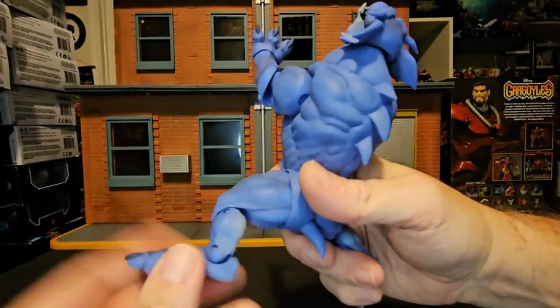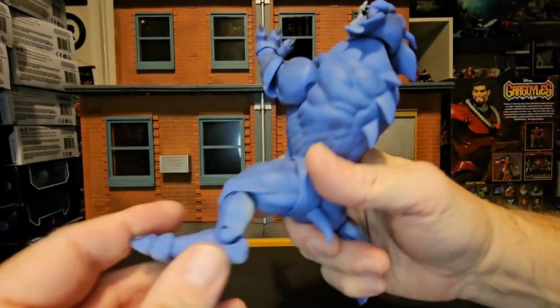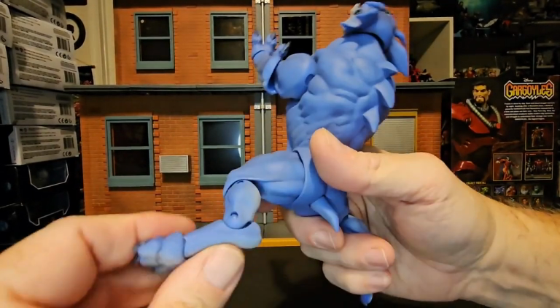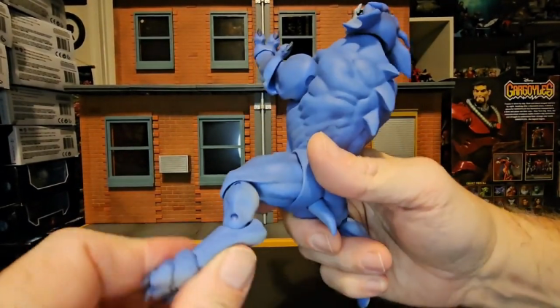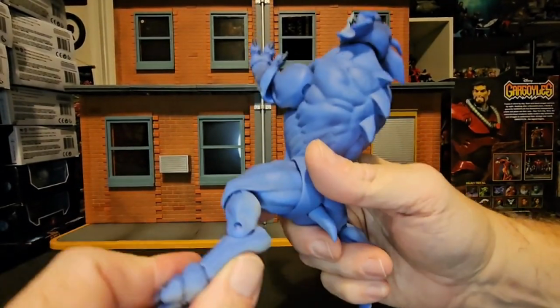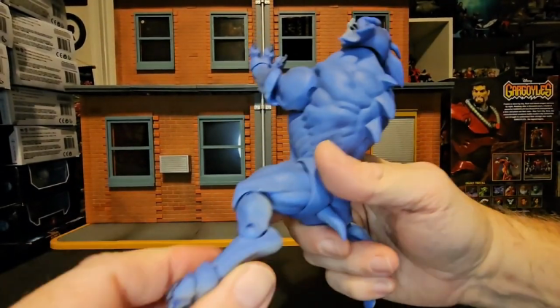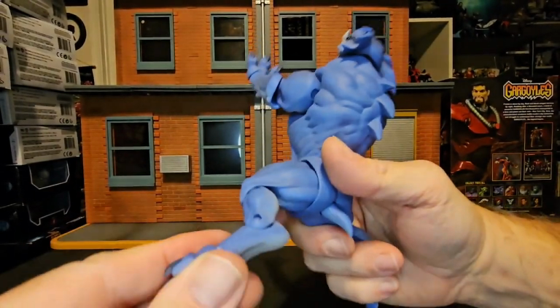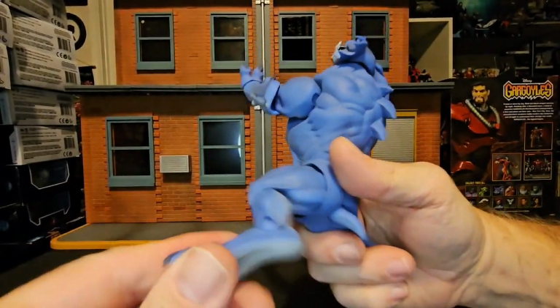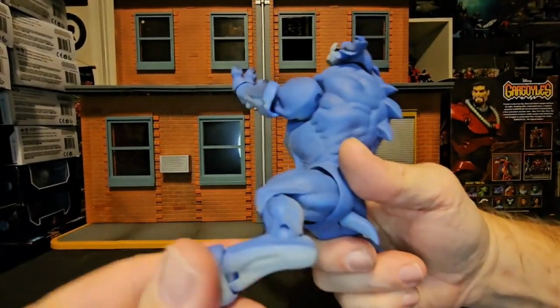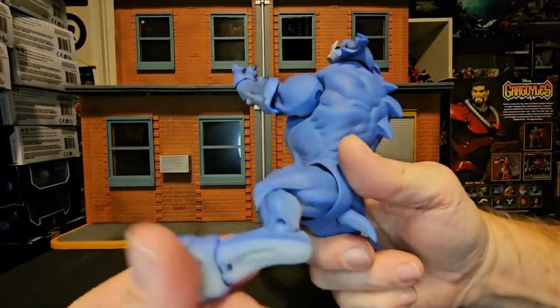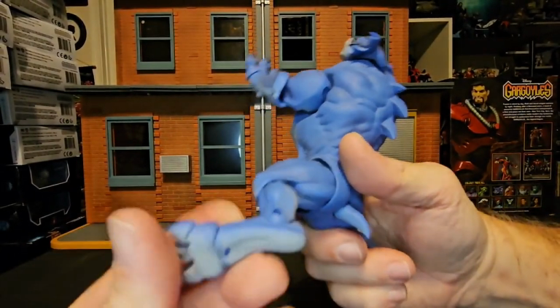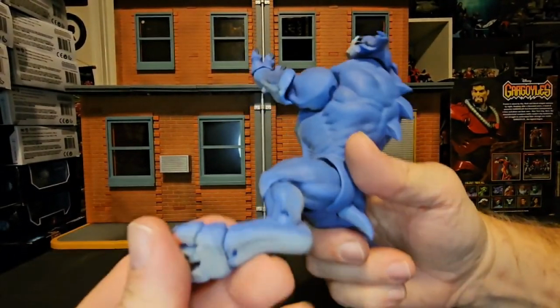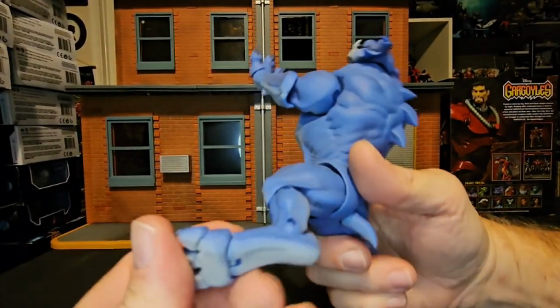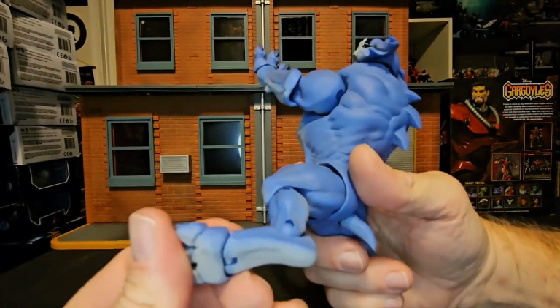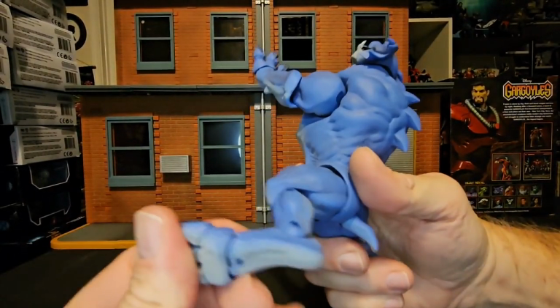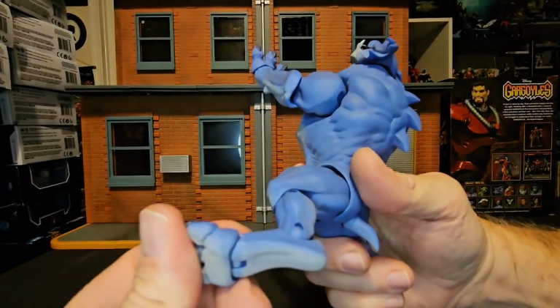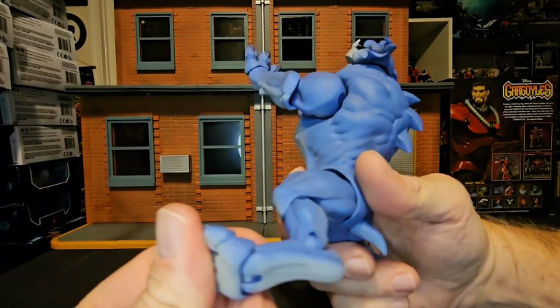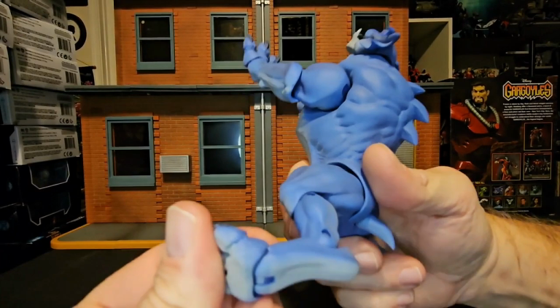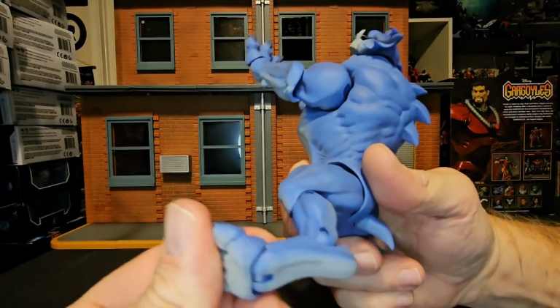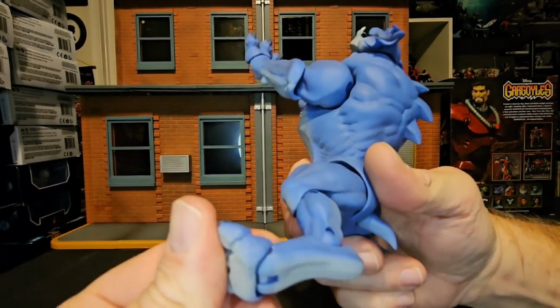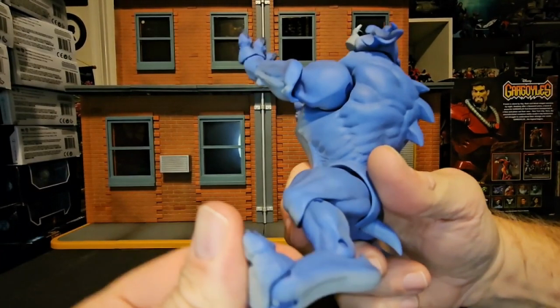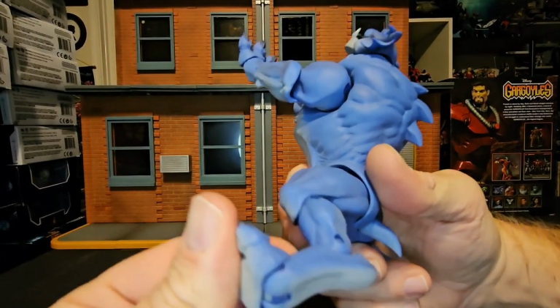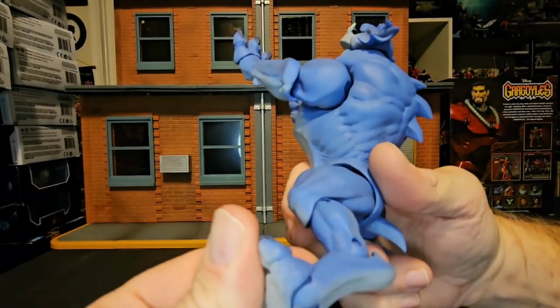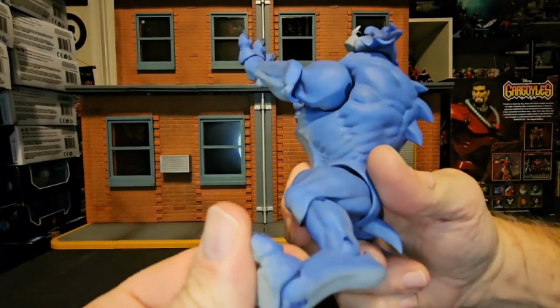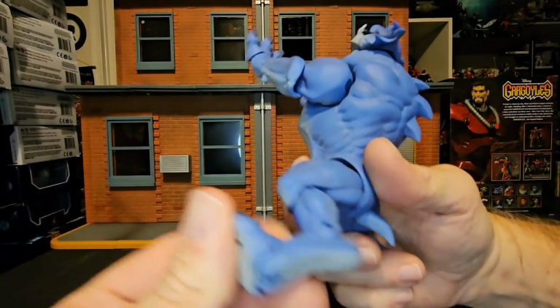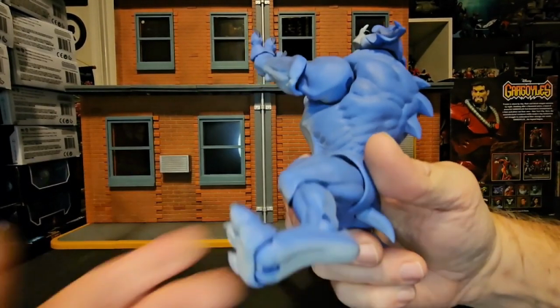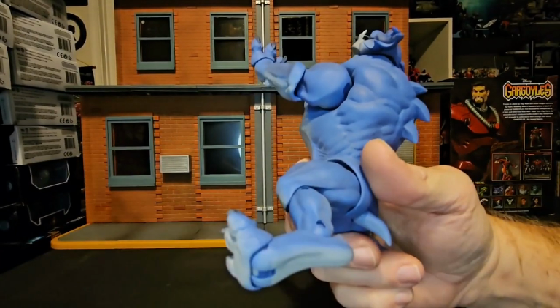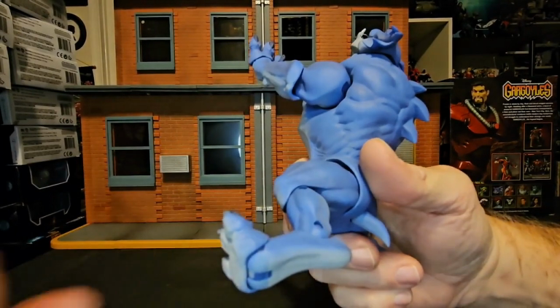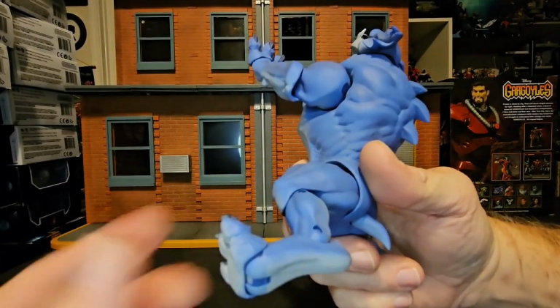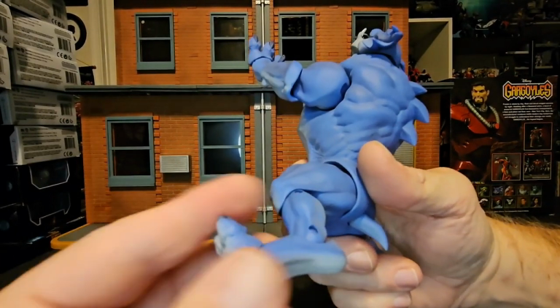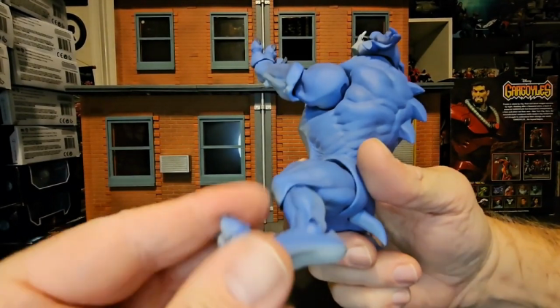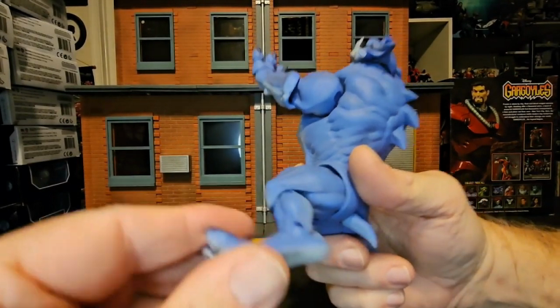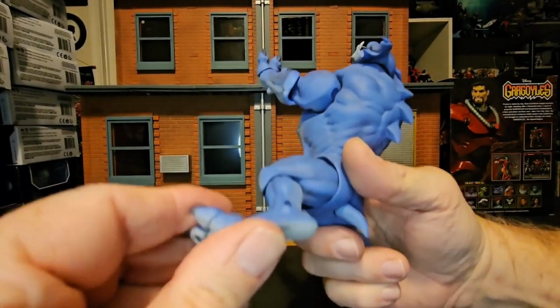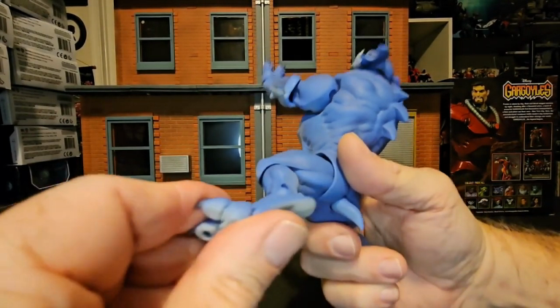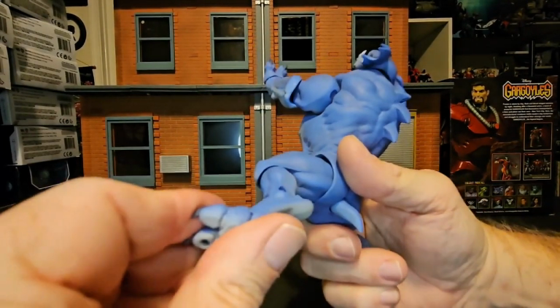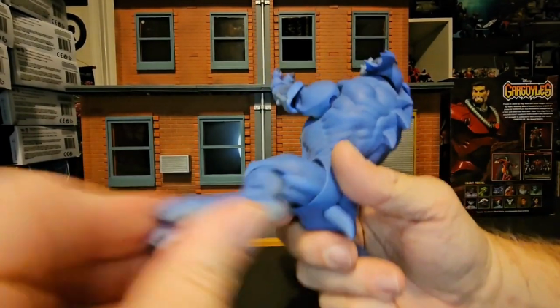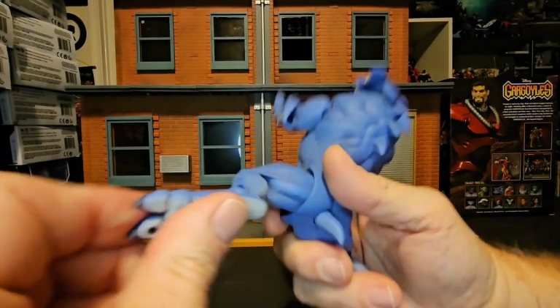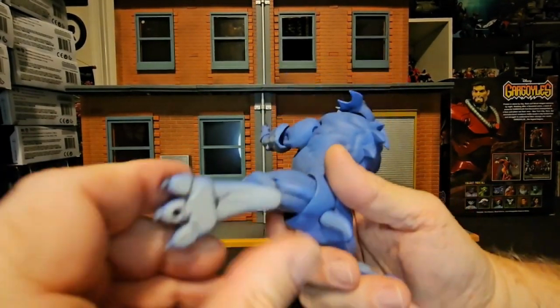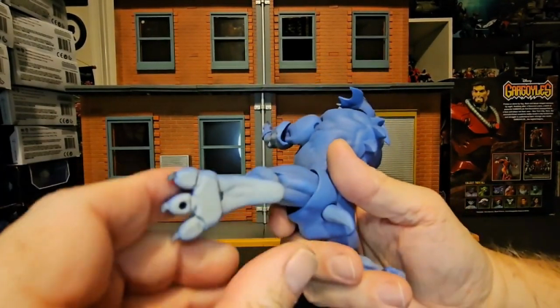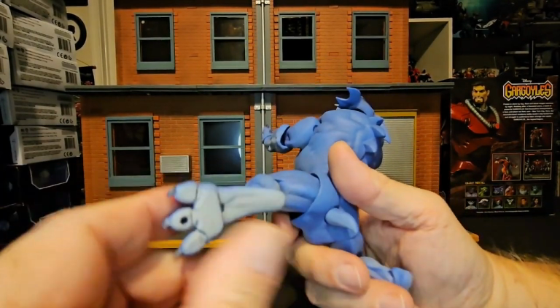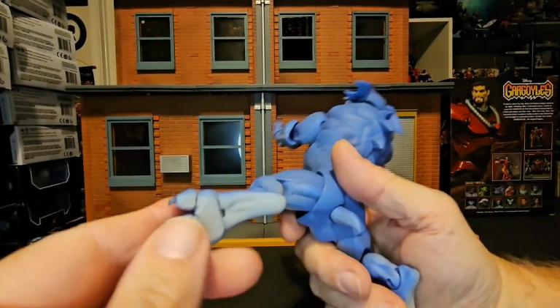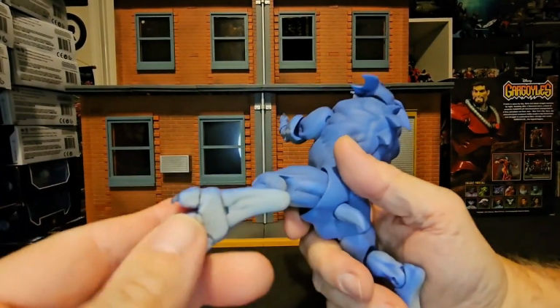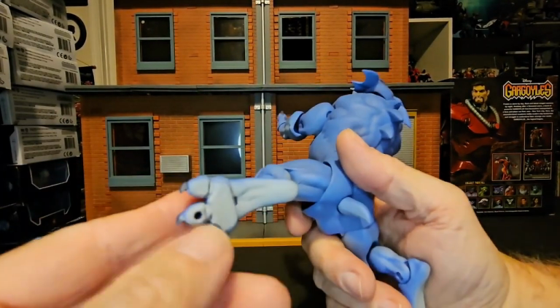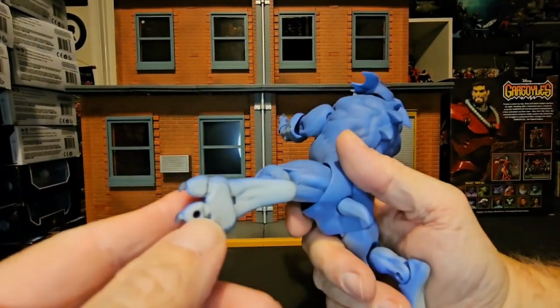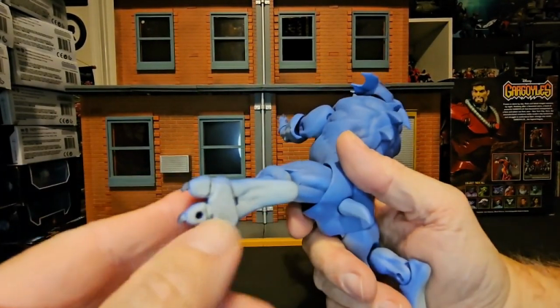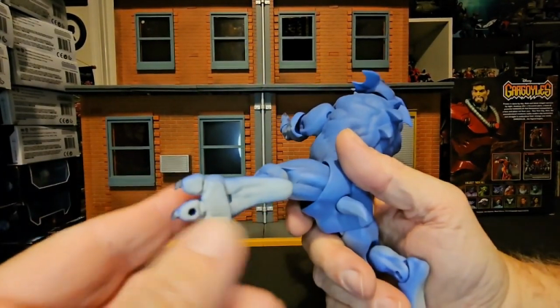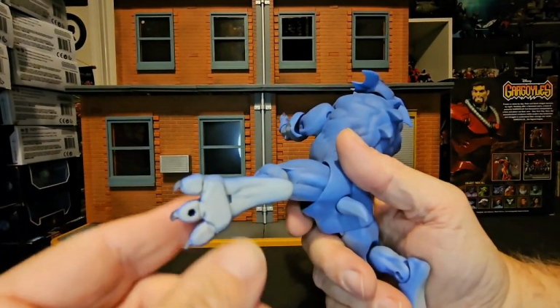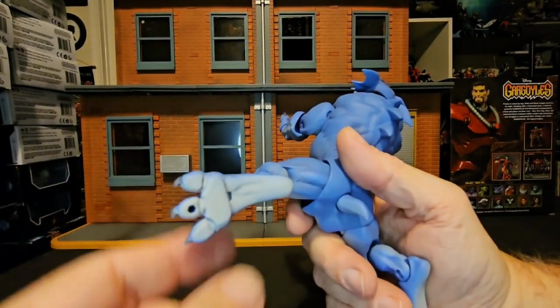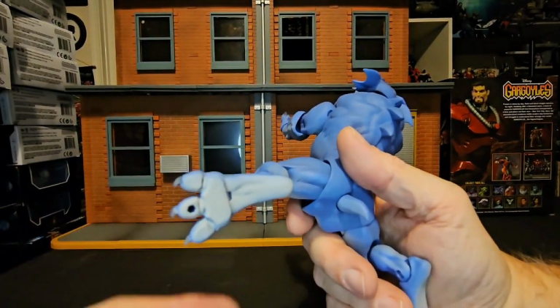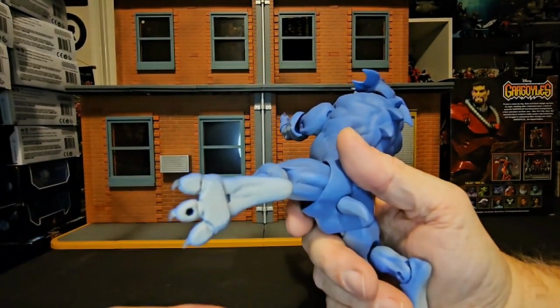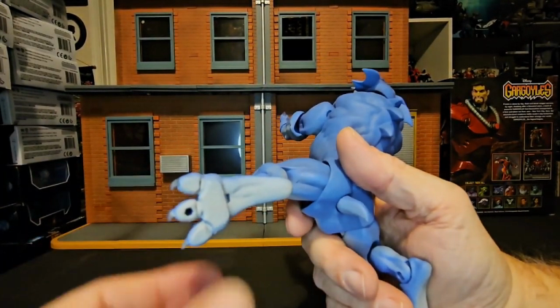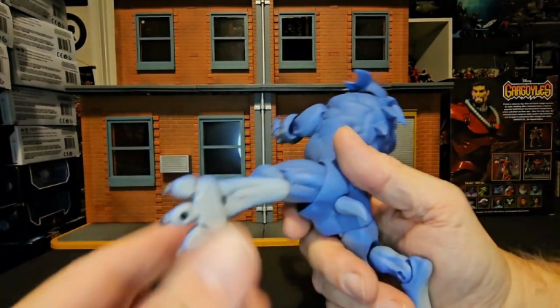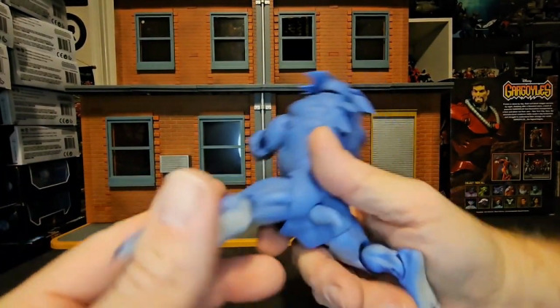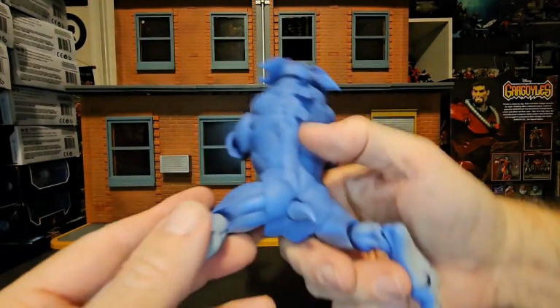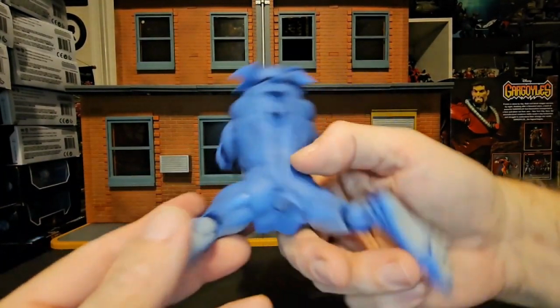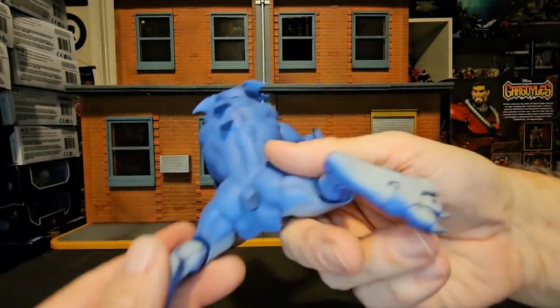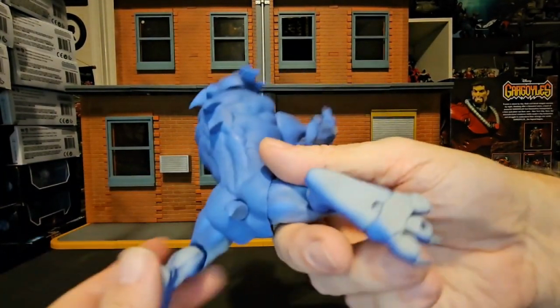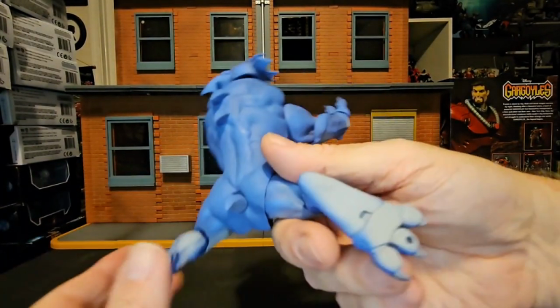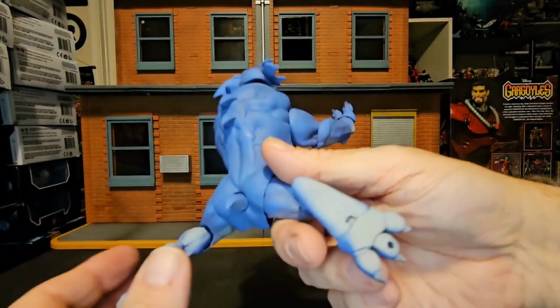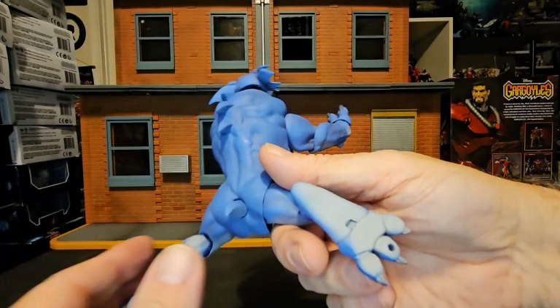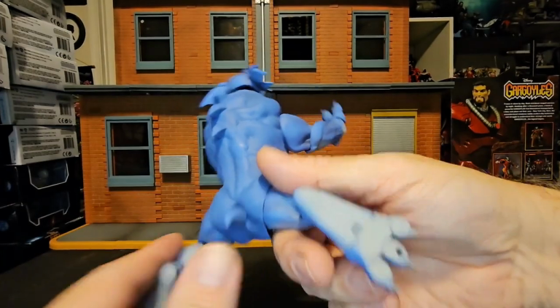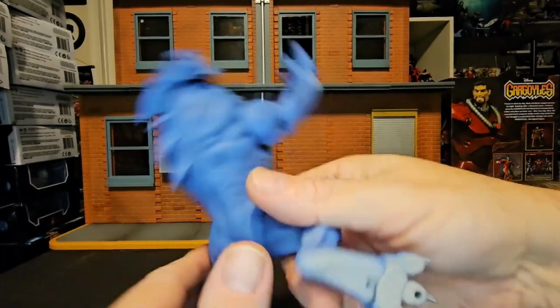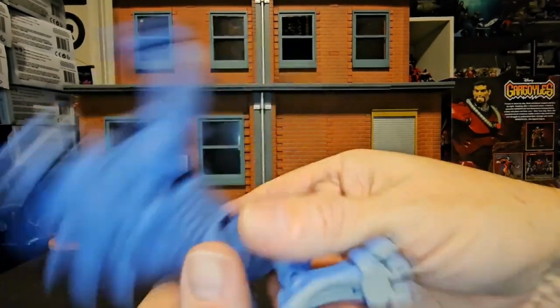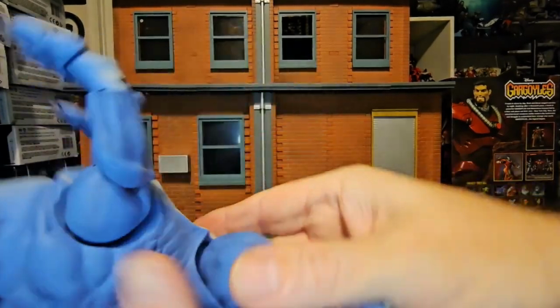His knee goes in and out, and he has an ankle and a toe pivot. He even has a hole for the stand on each foot.